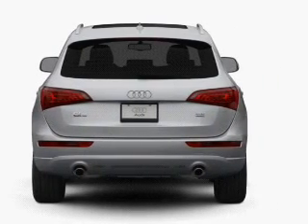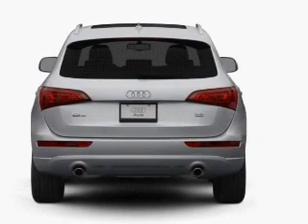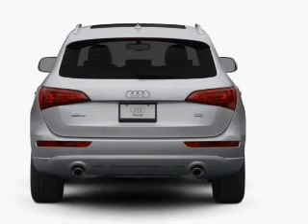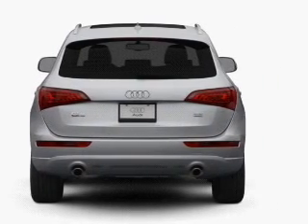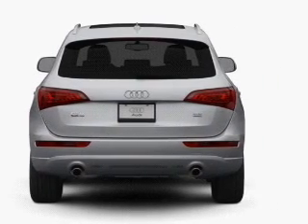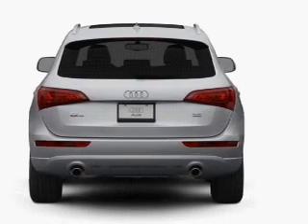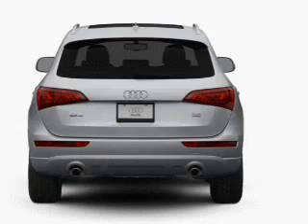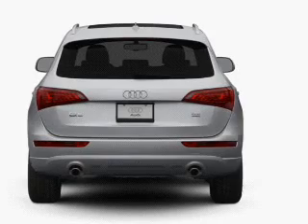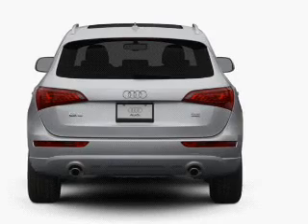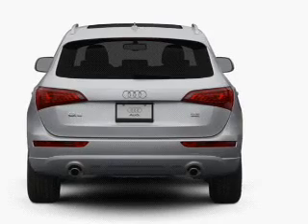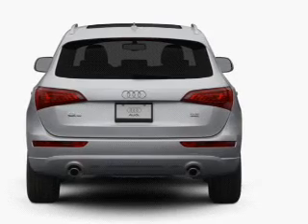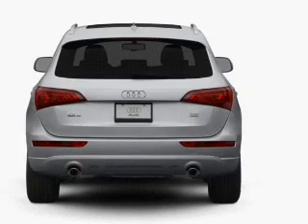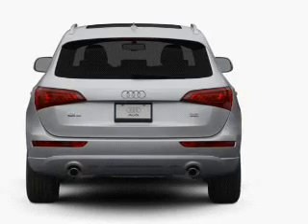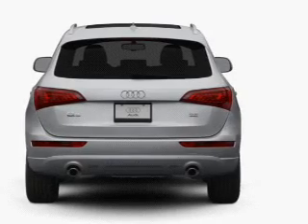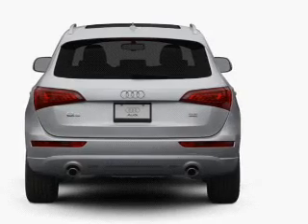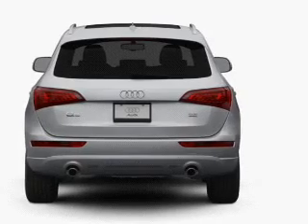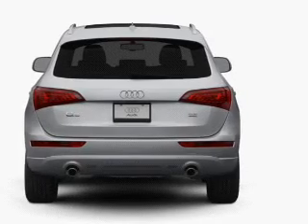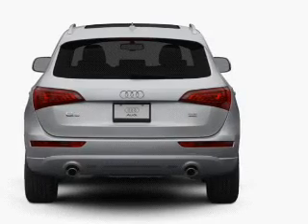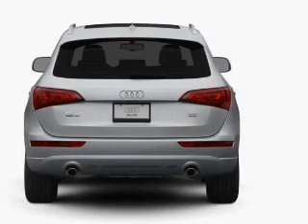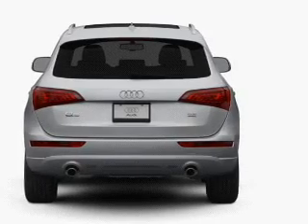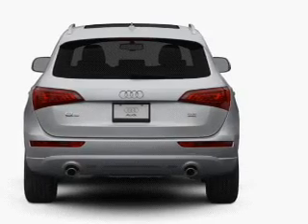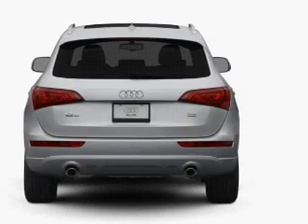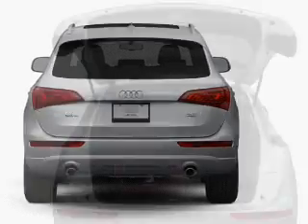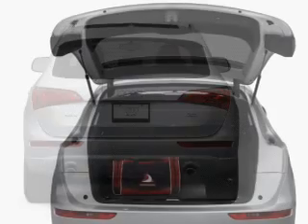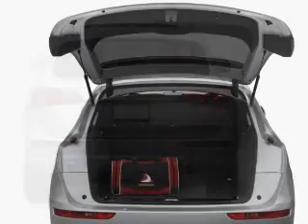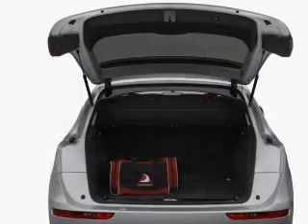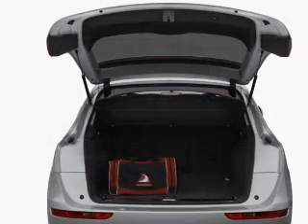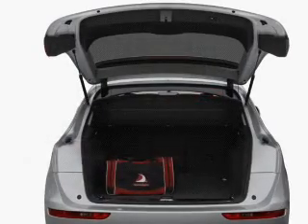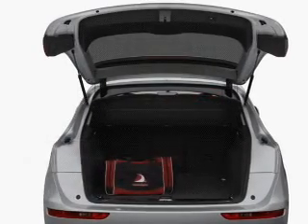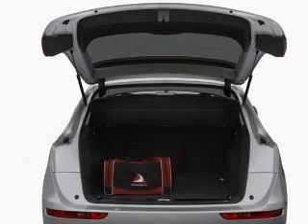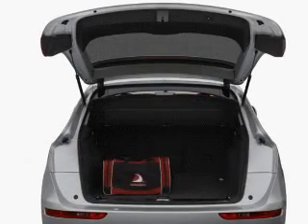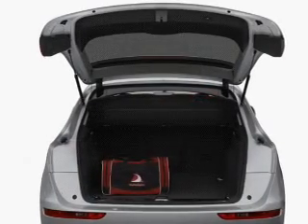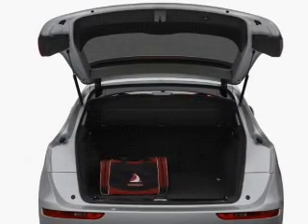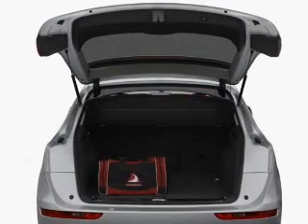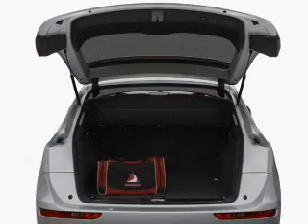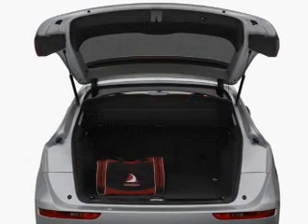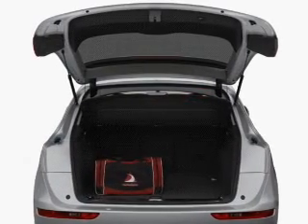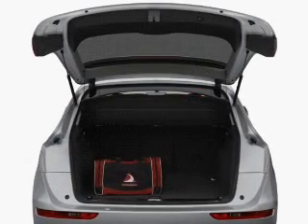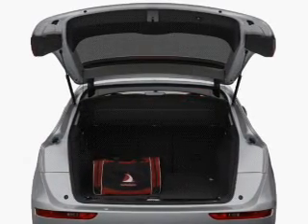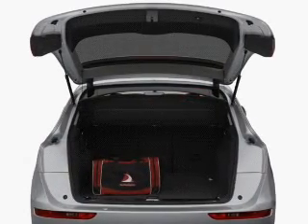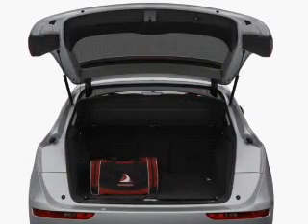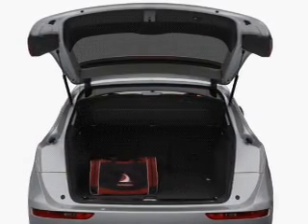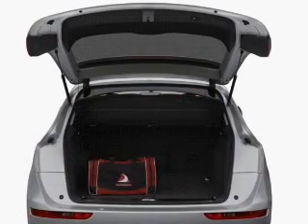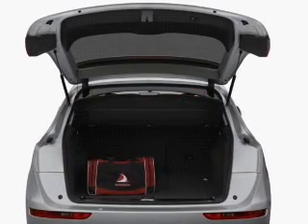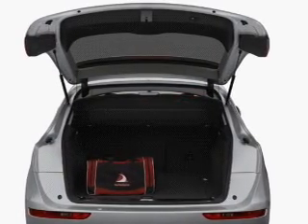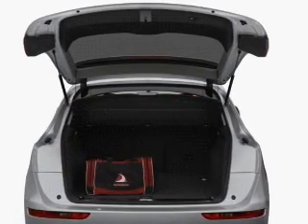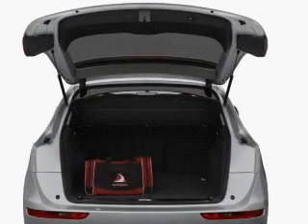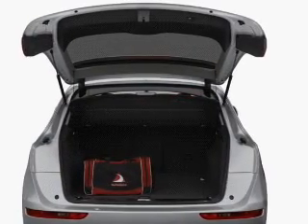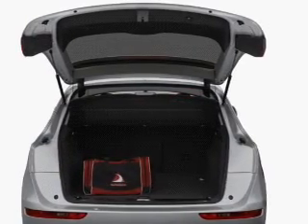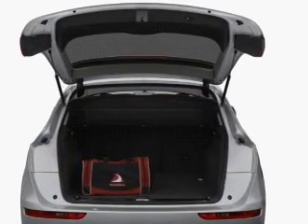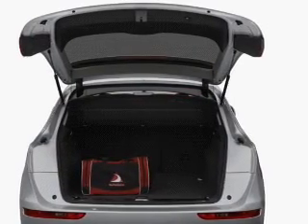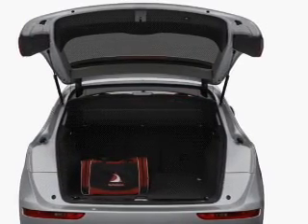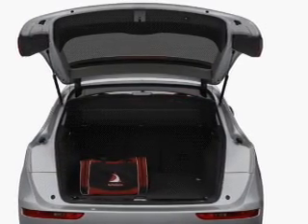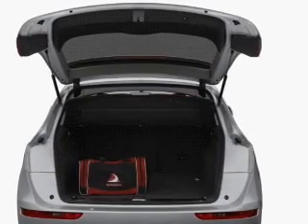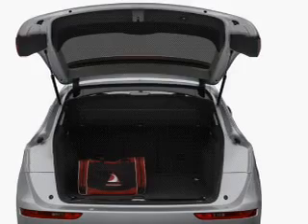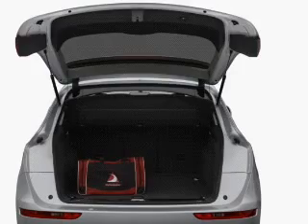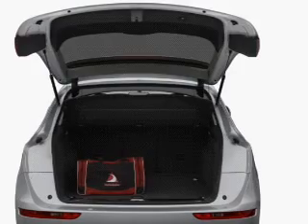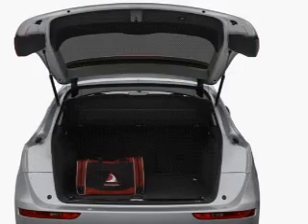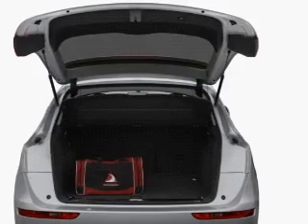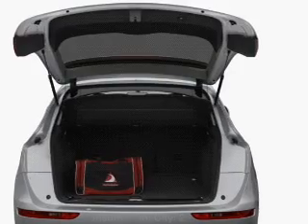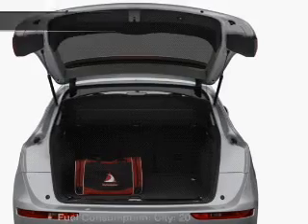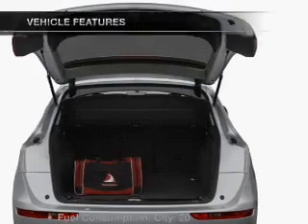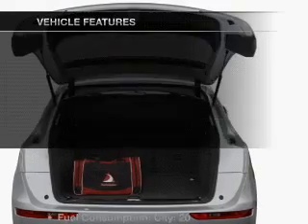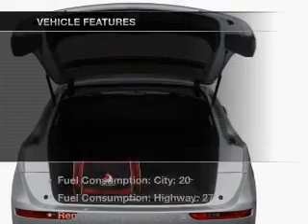The anti-lock braking system will help deliver you safely to your destination. And memory settings make for a more comfortable ride.